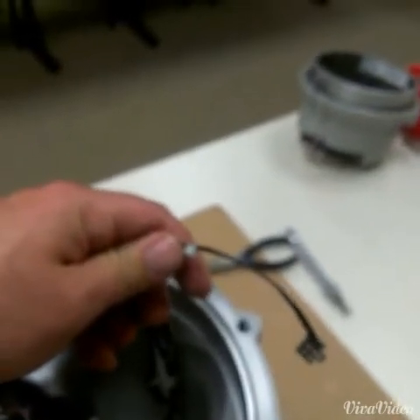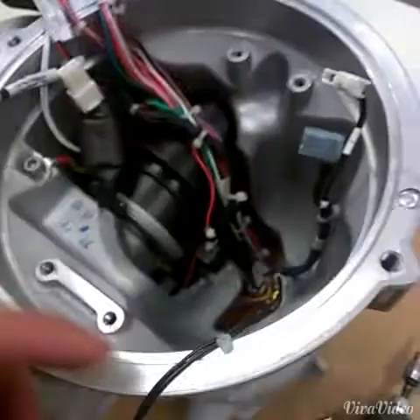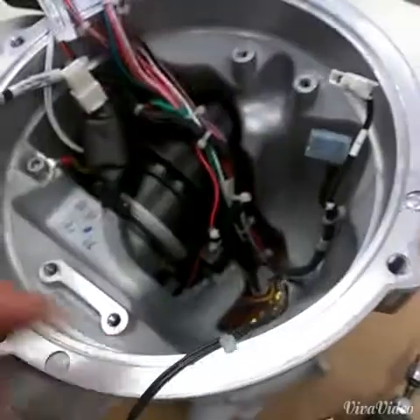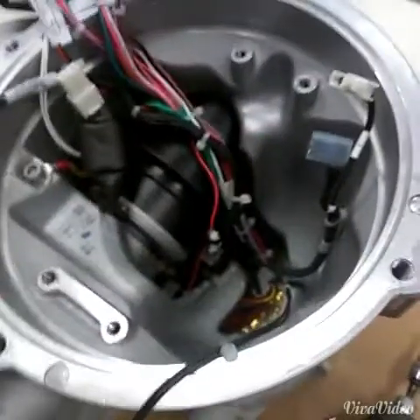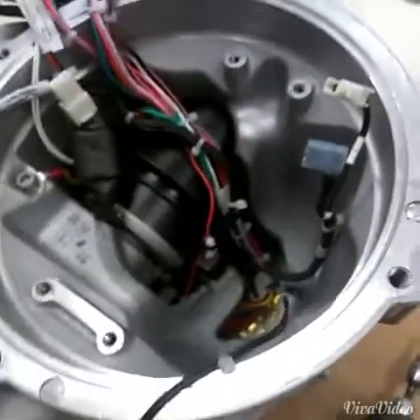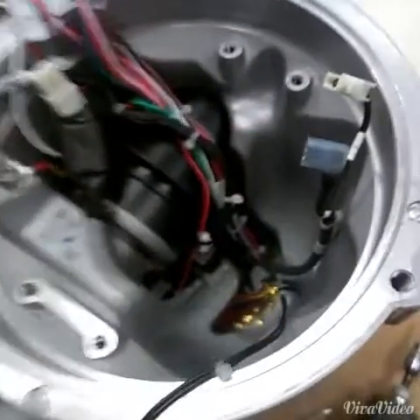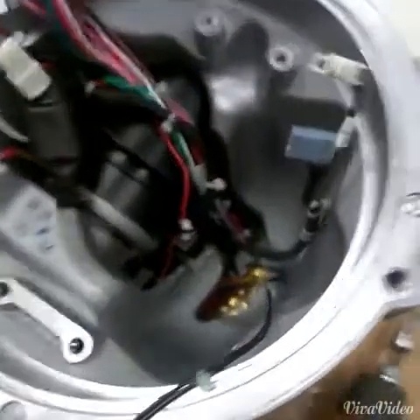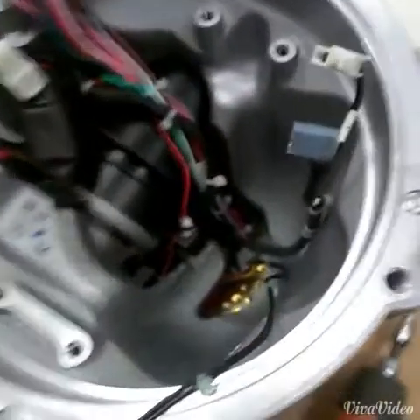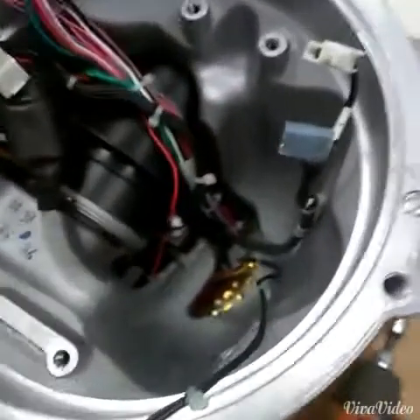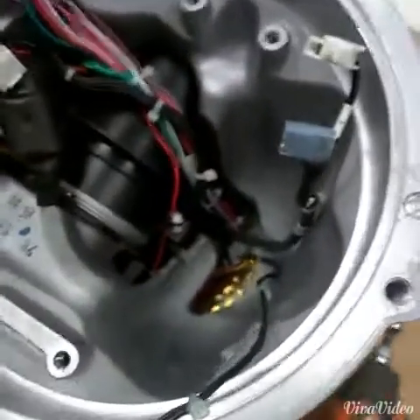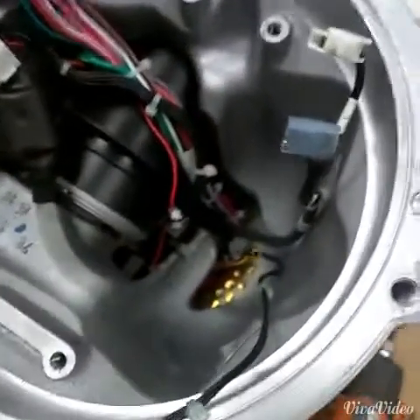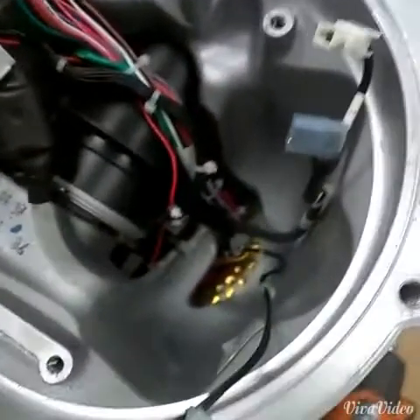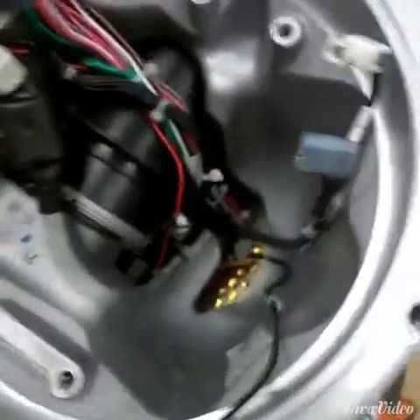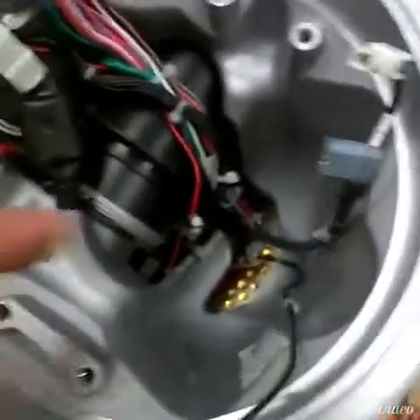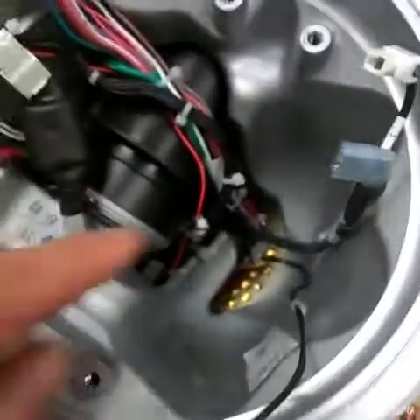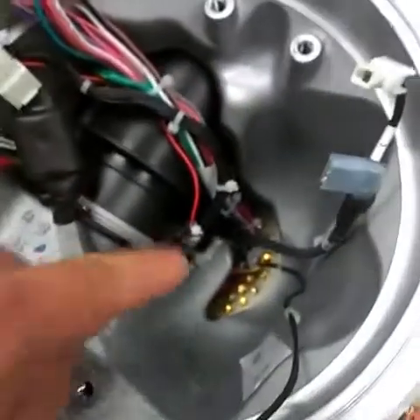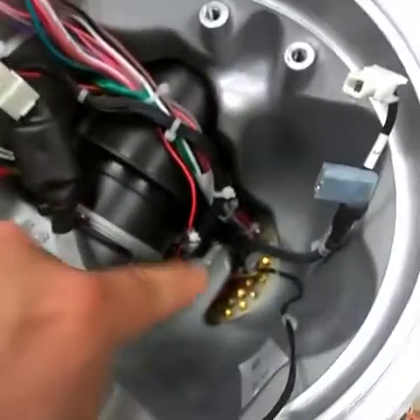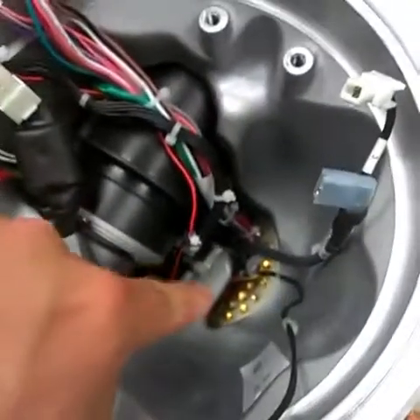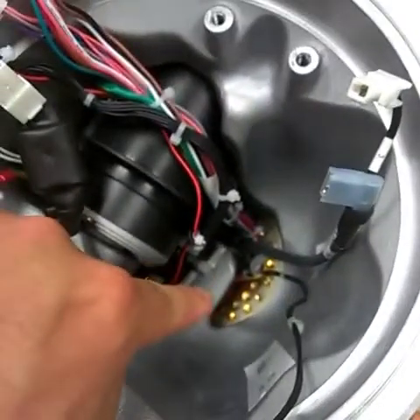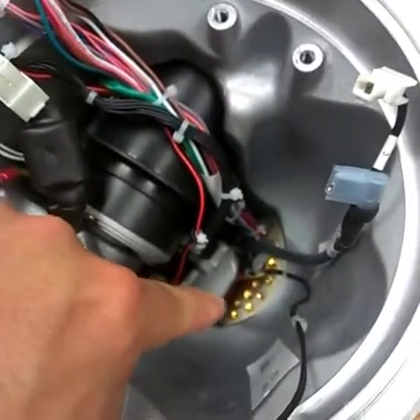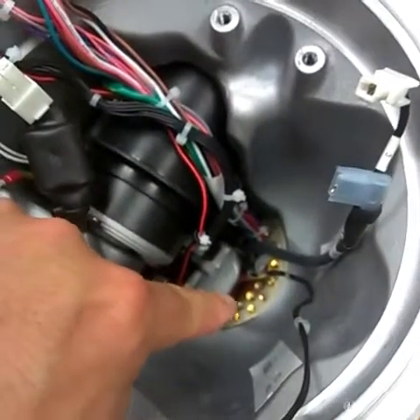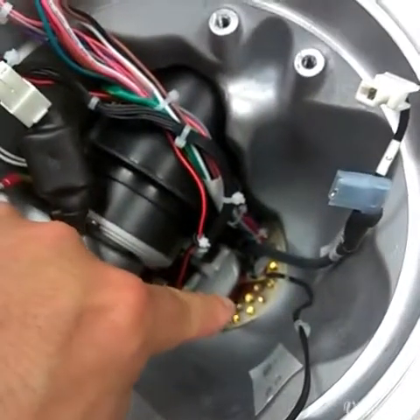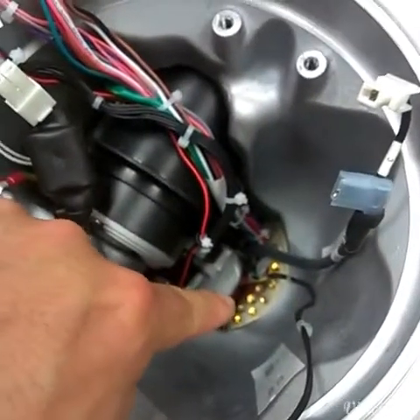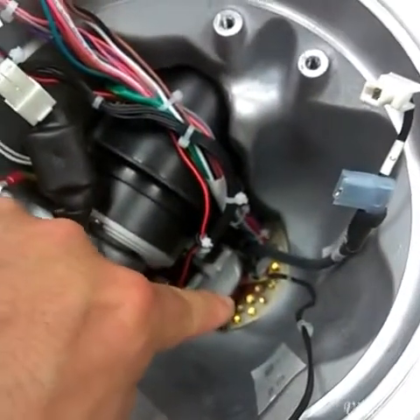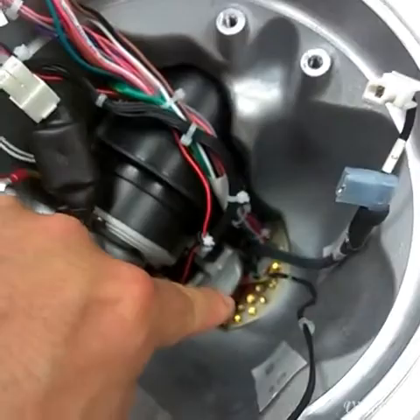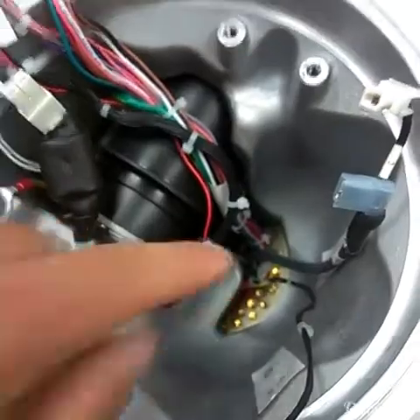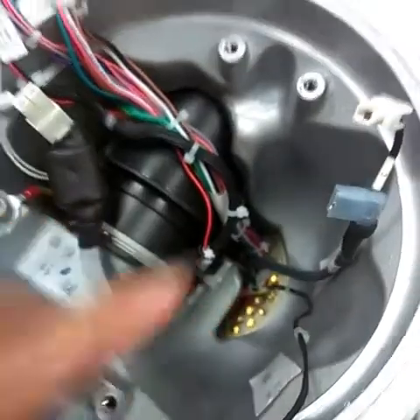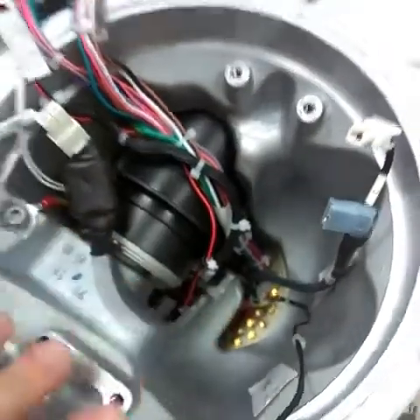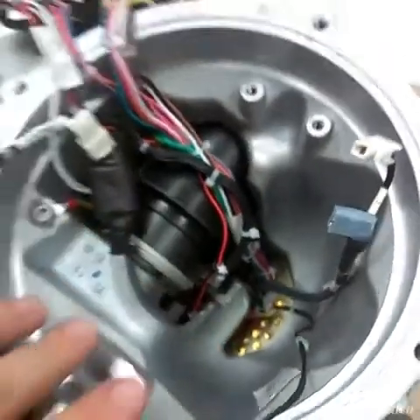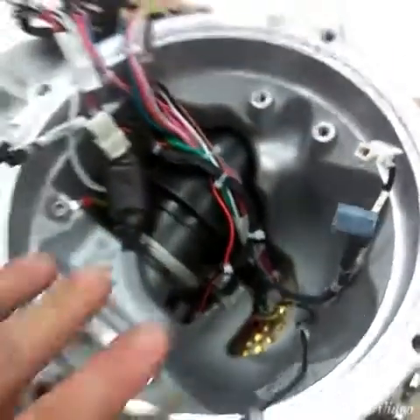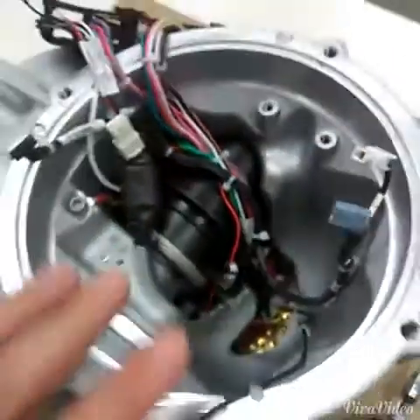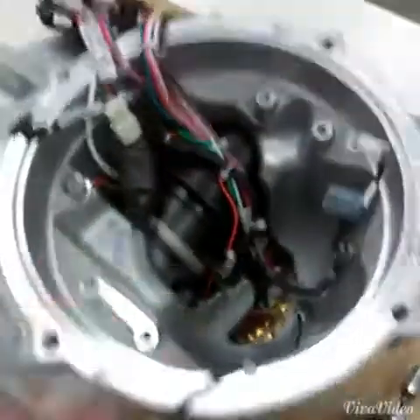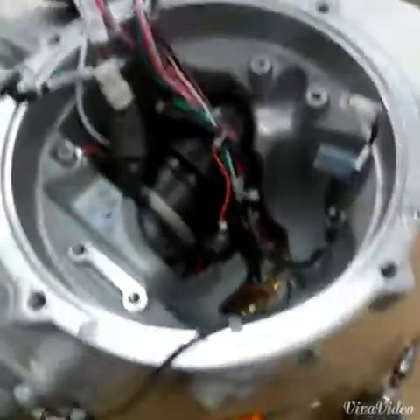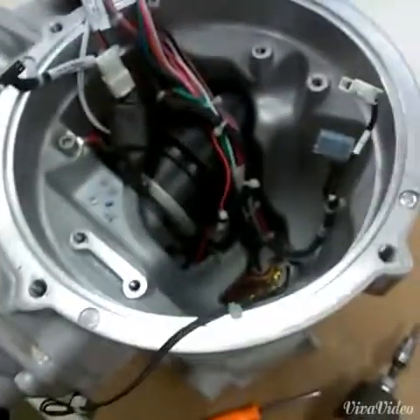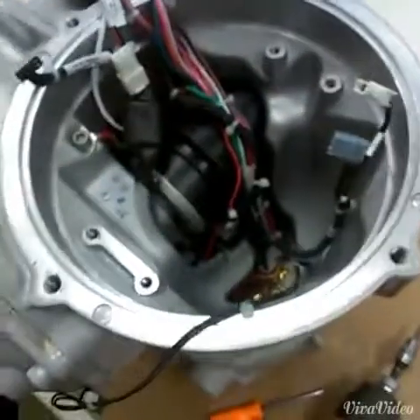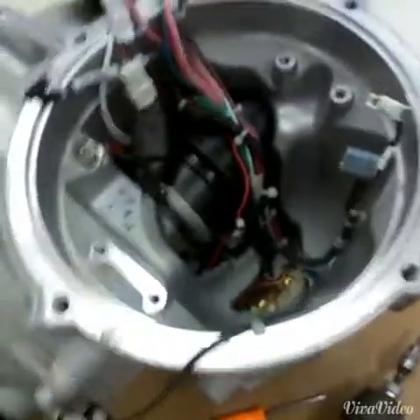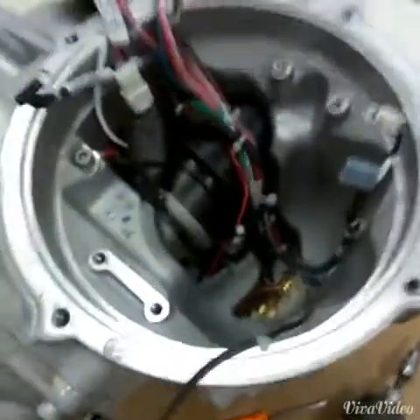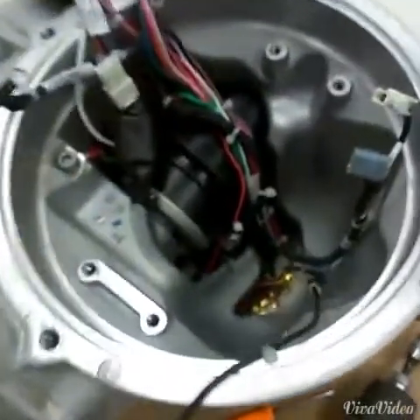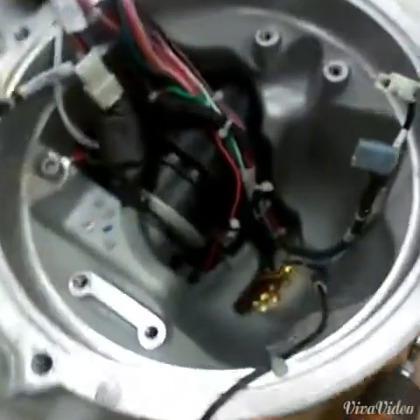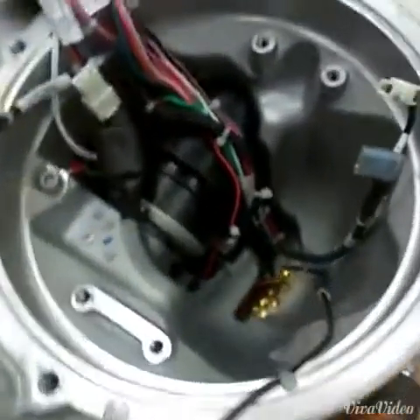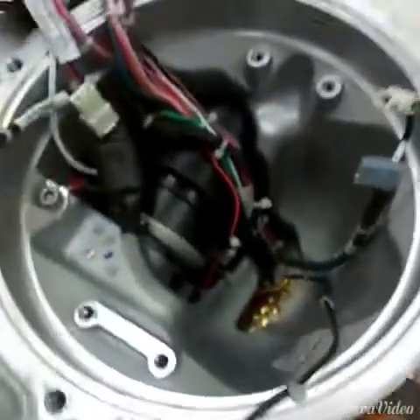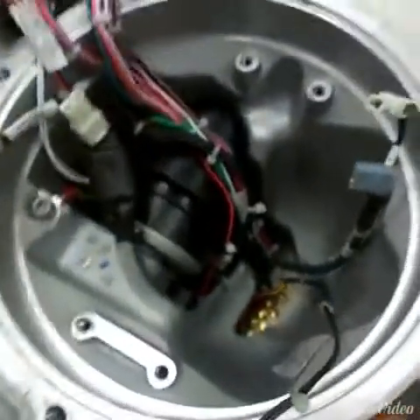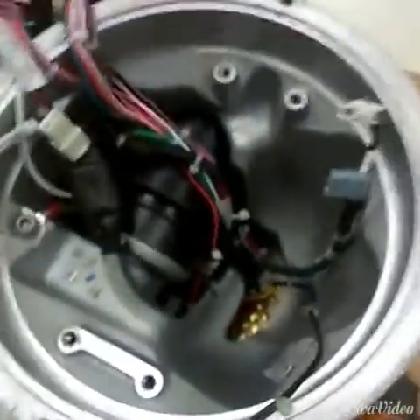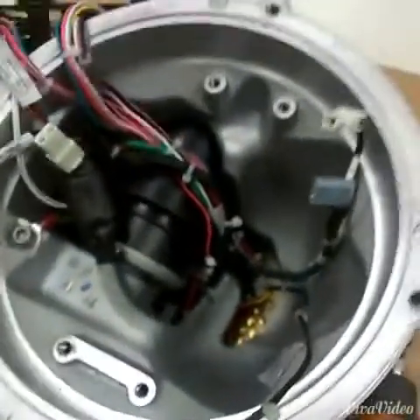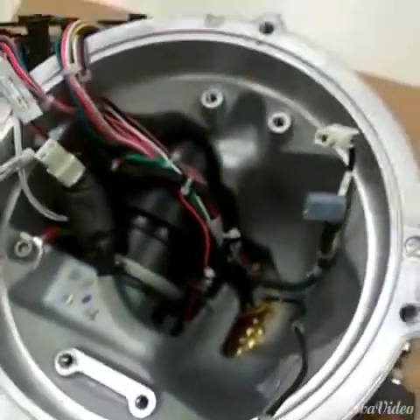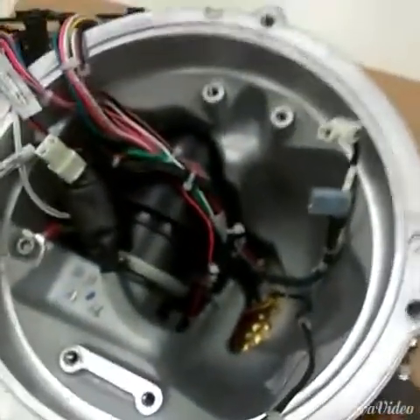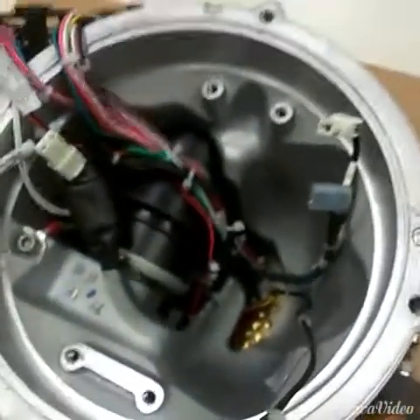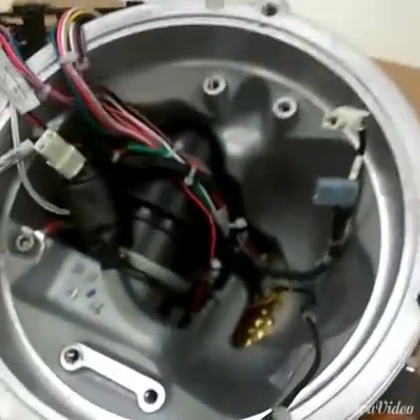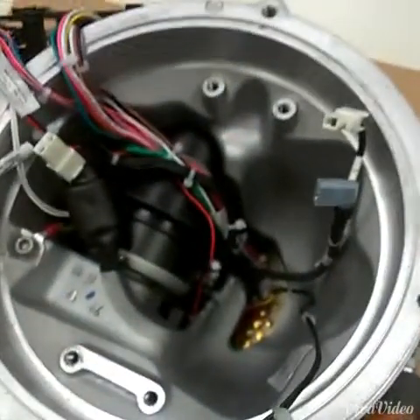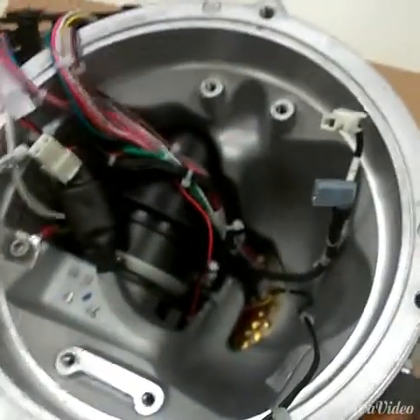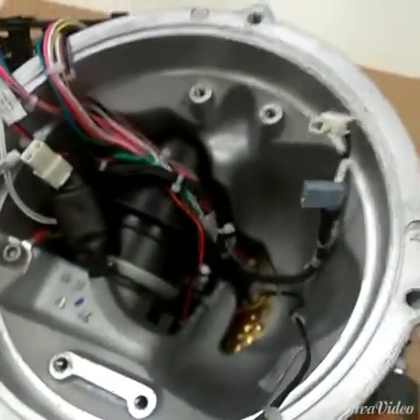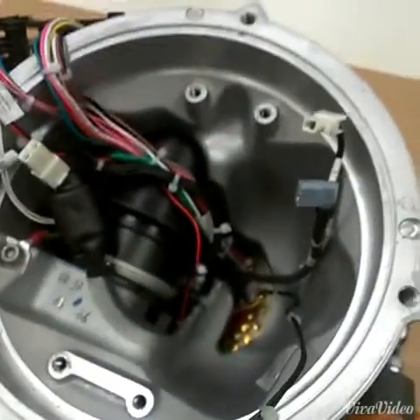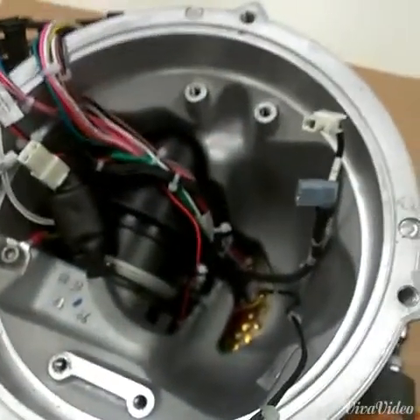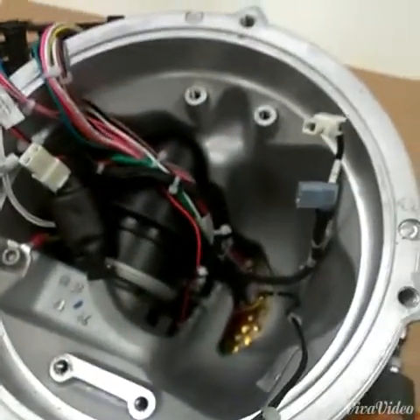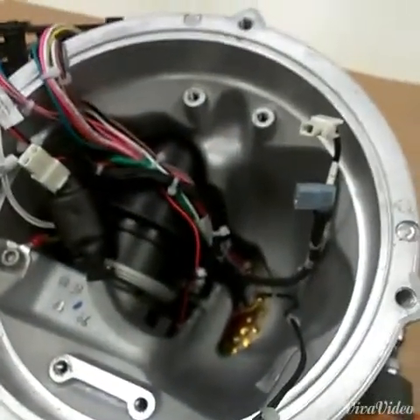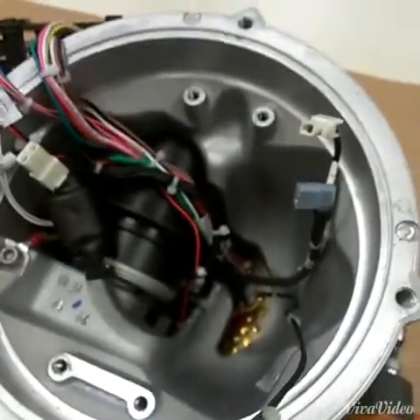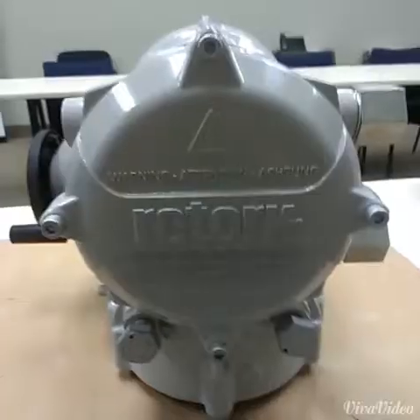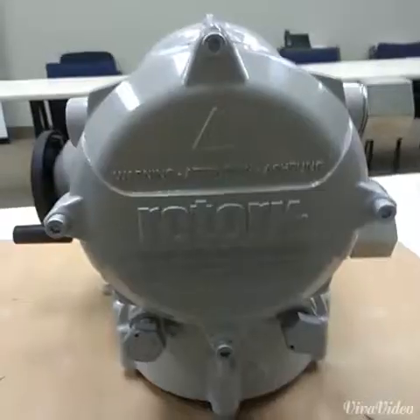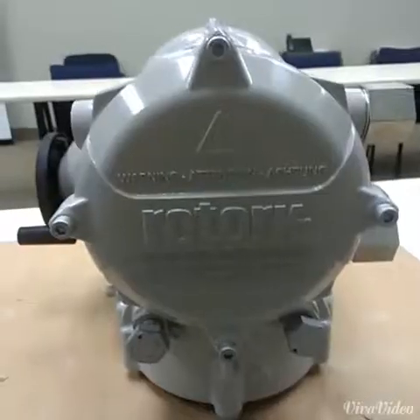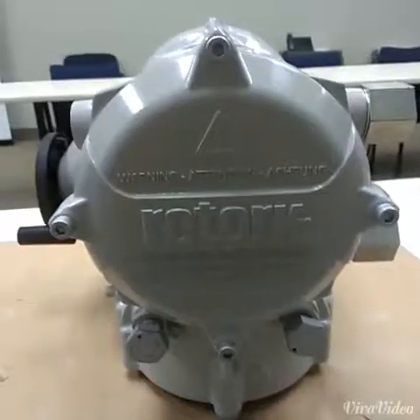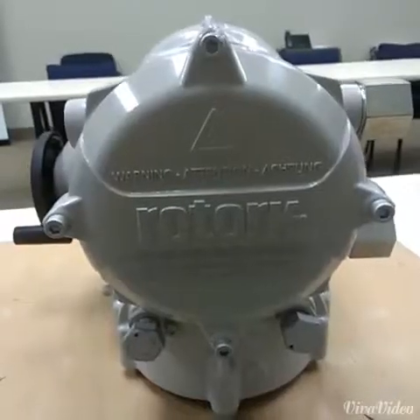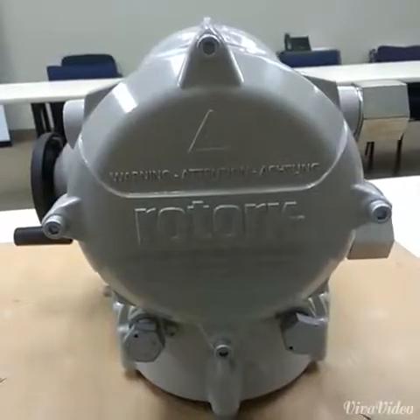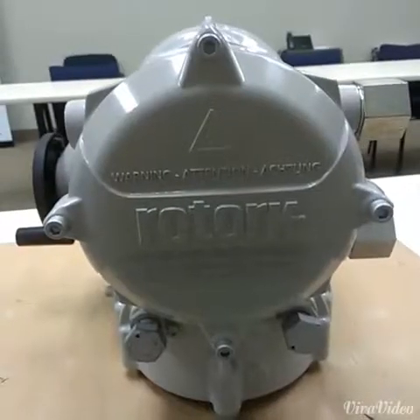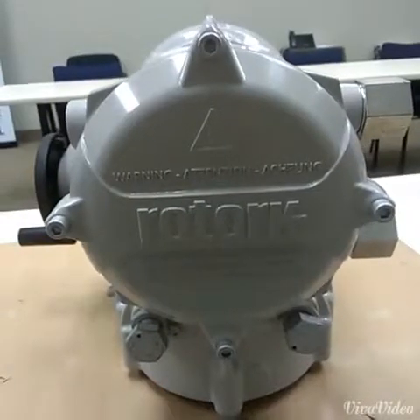This is what we're changing out today — from 24 DC to 120 AC. In order to do that, we have to get to the terminal bung down there. So we'll remove the terminal cover and get going.